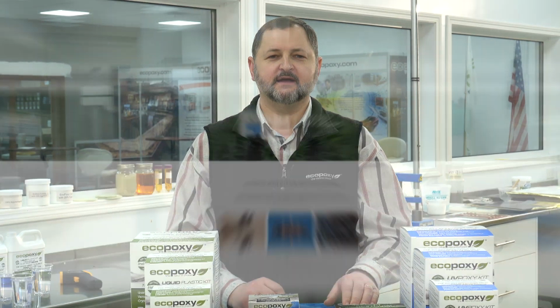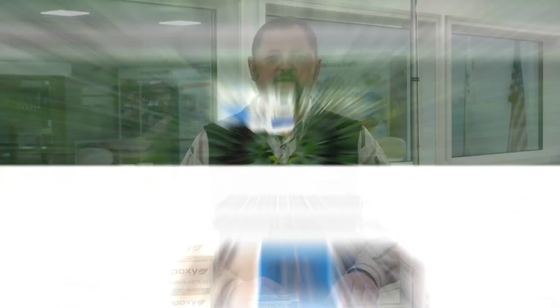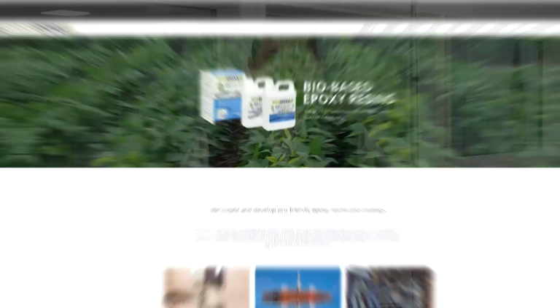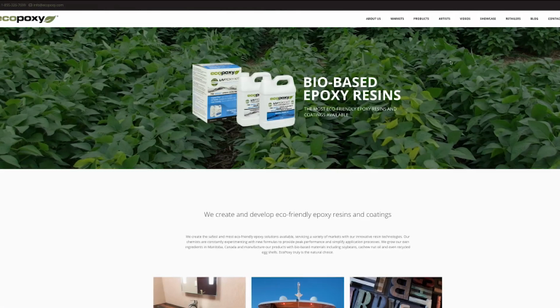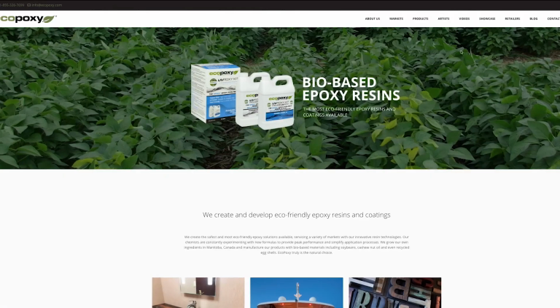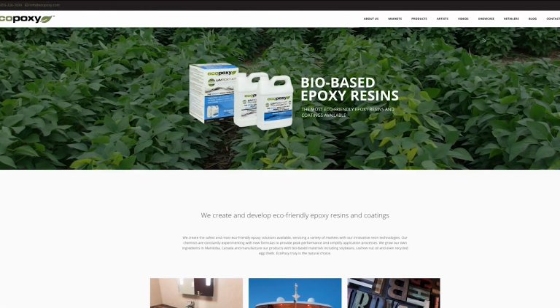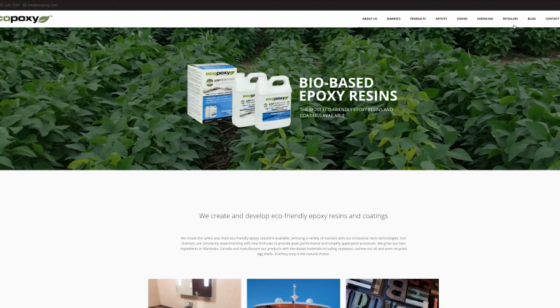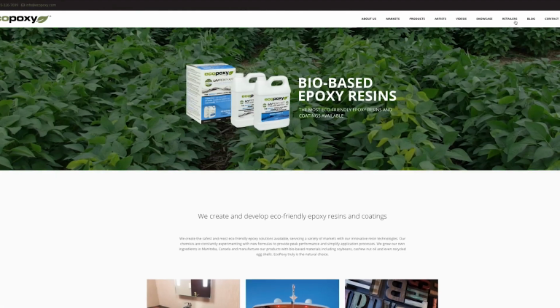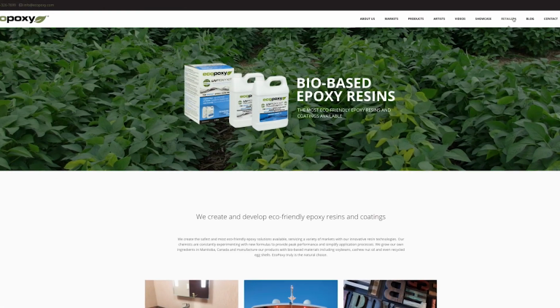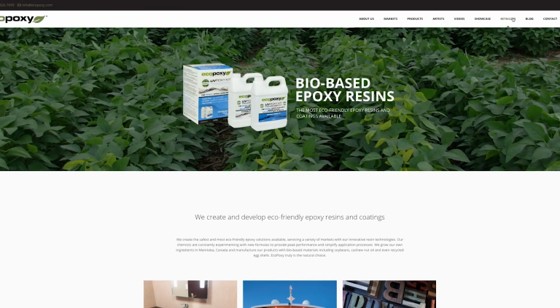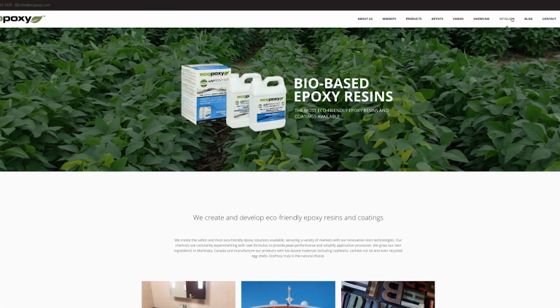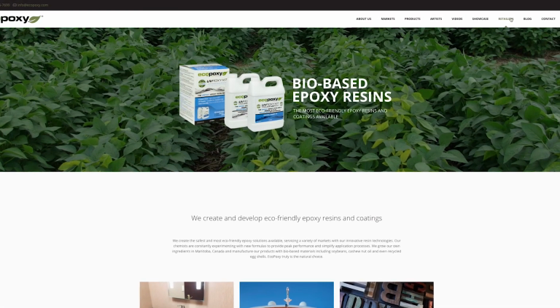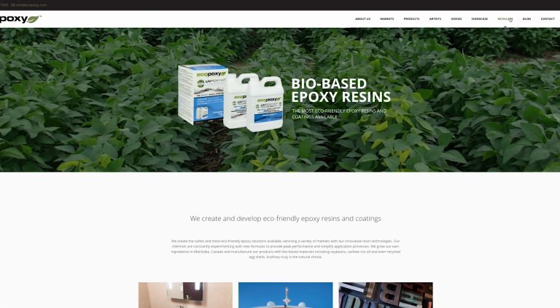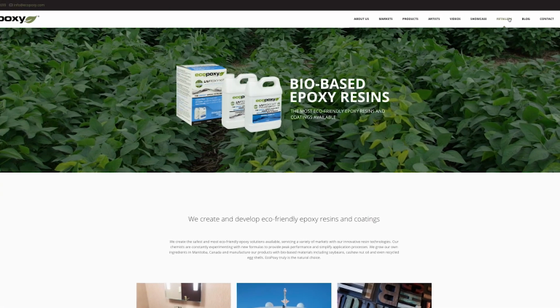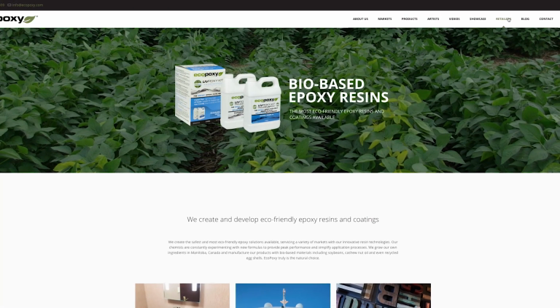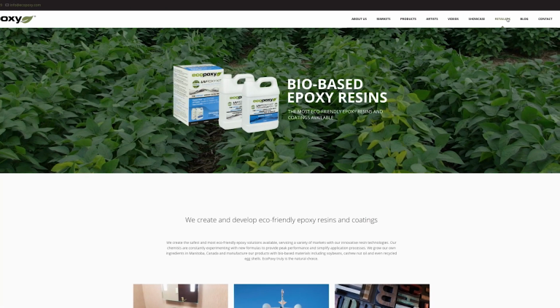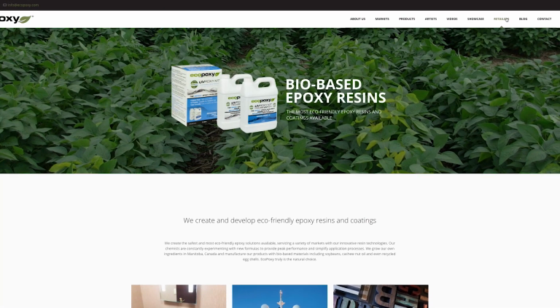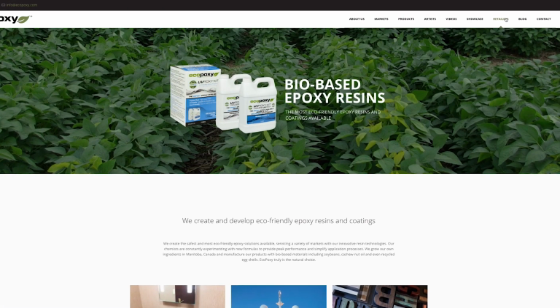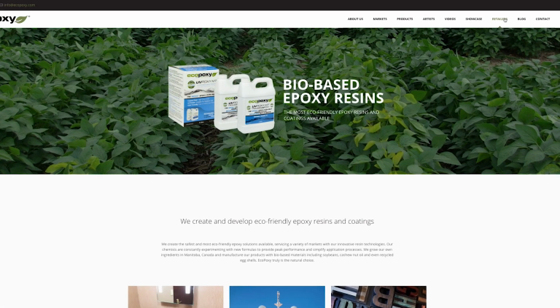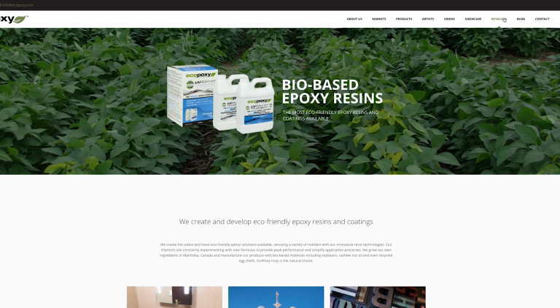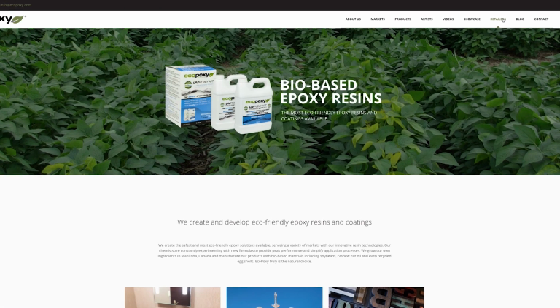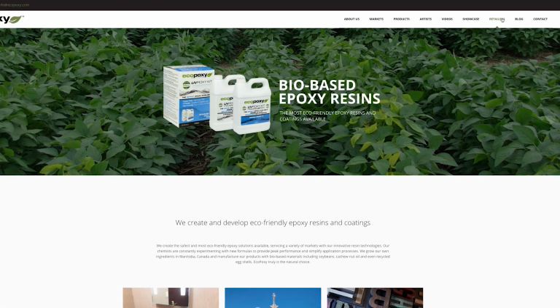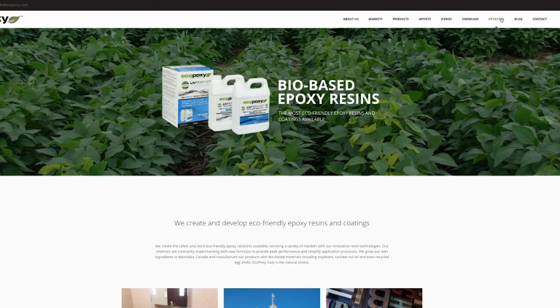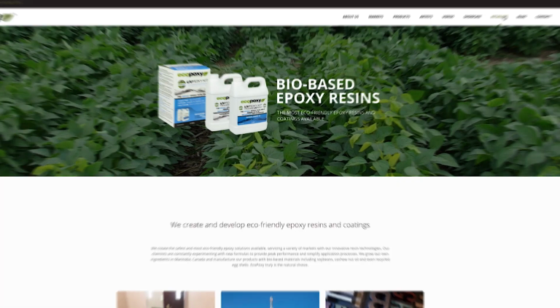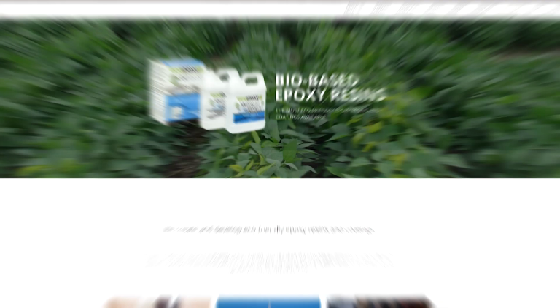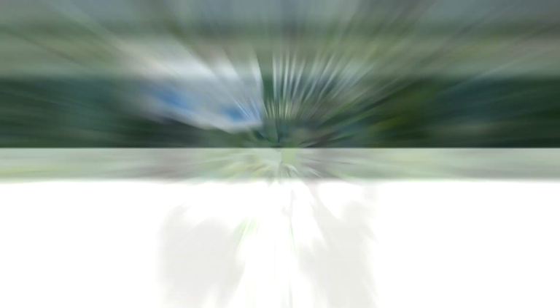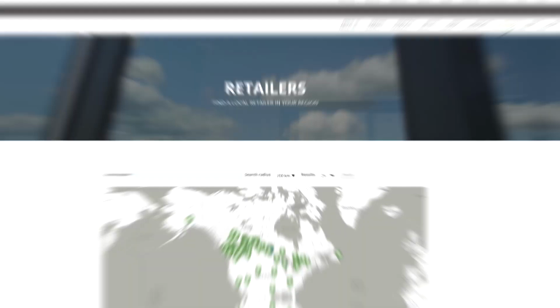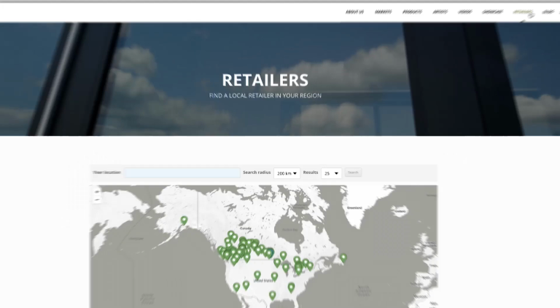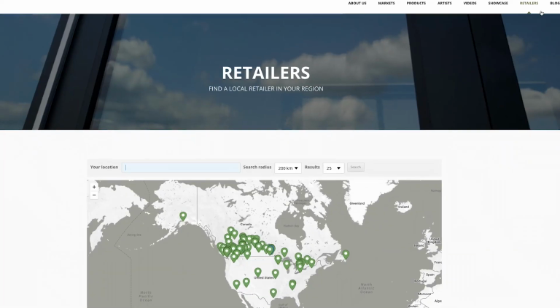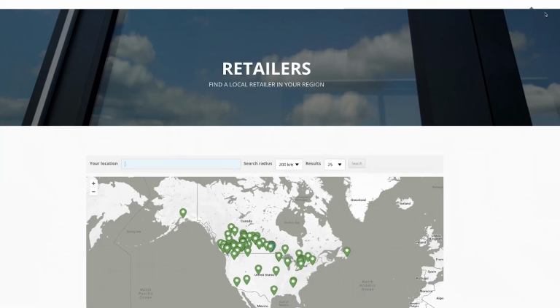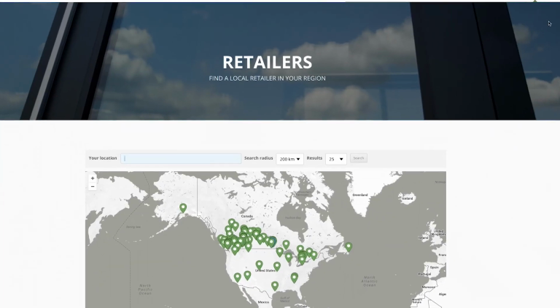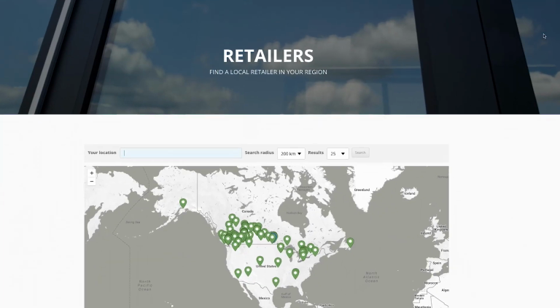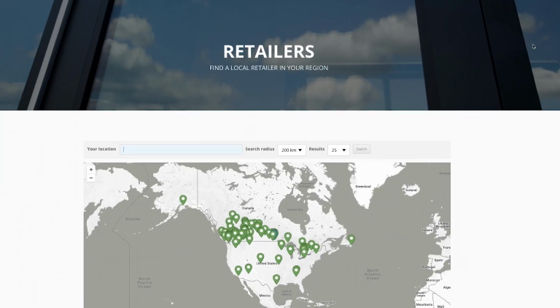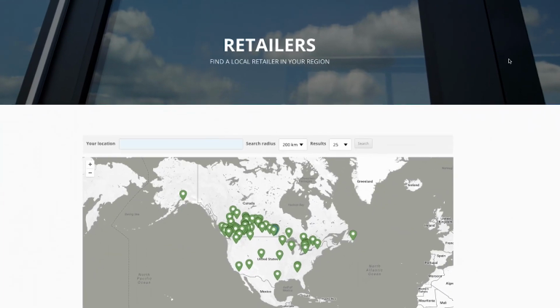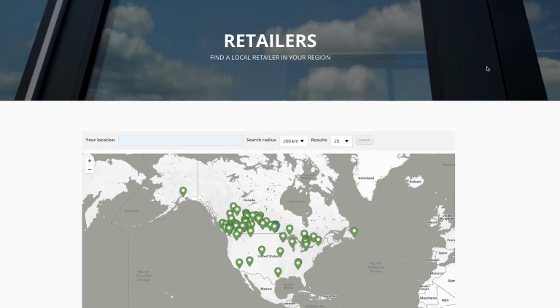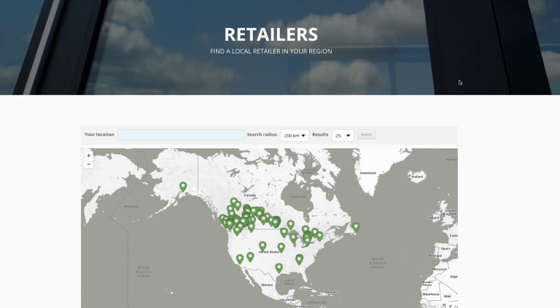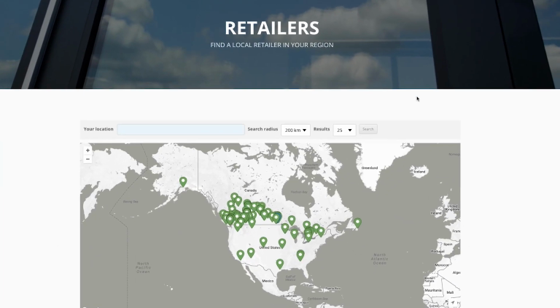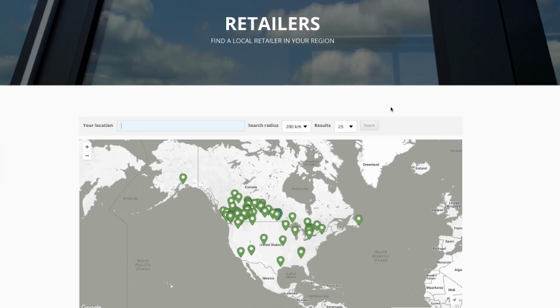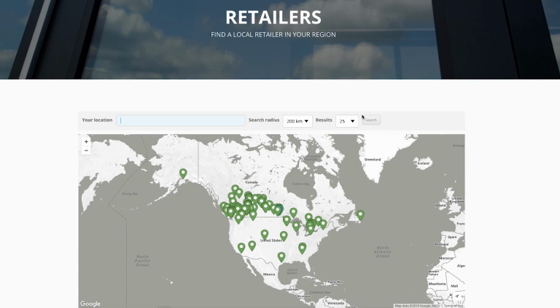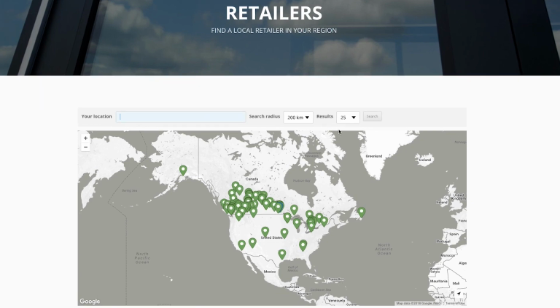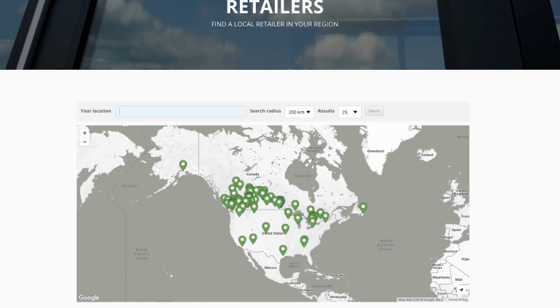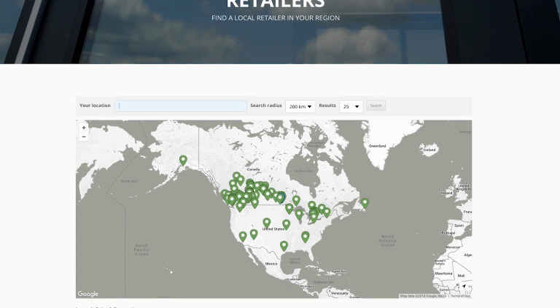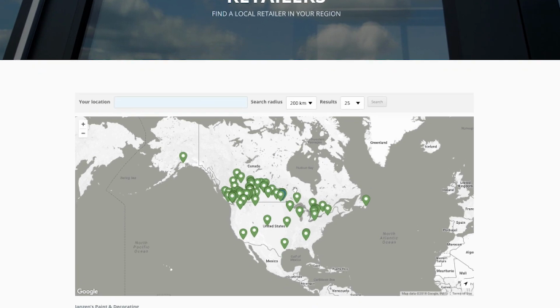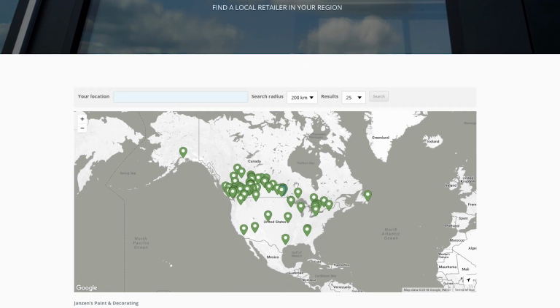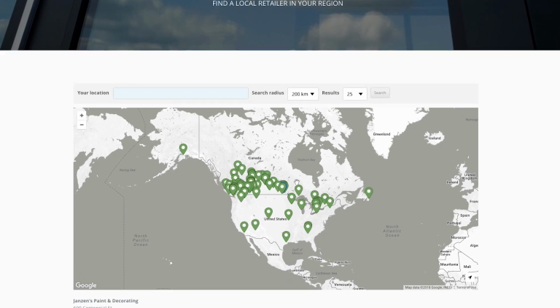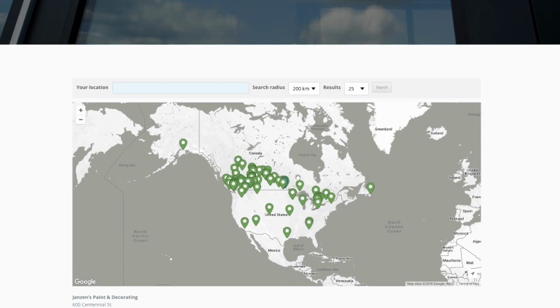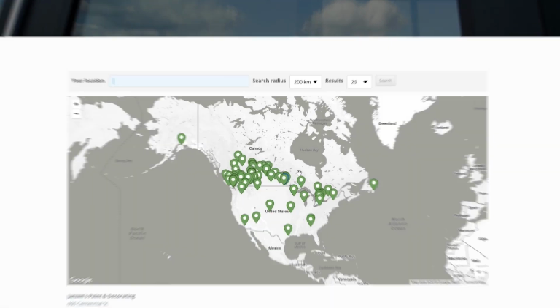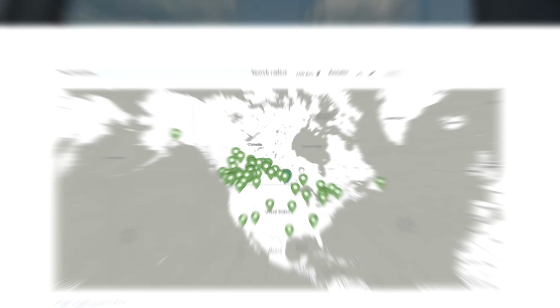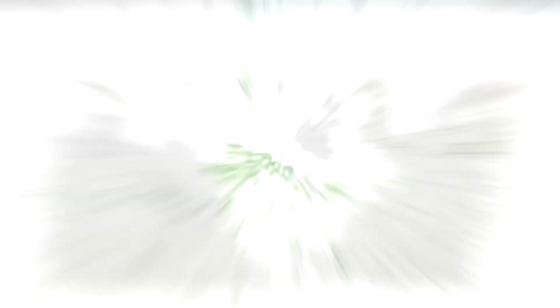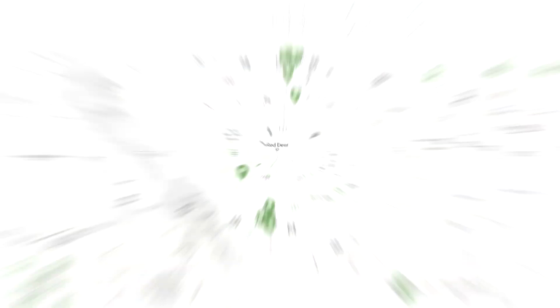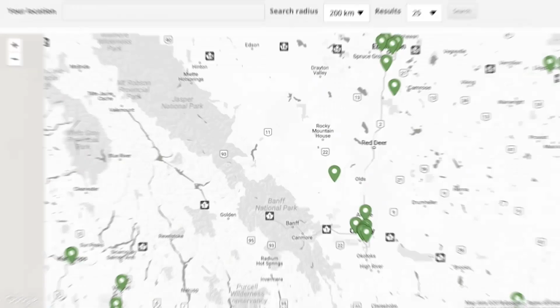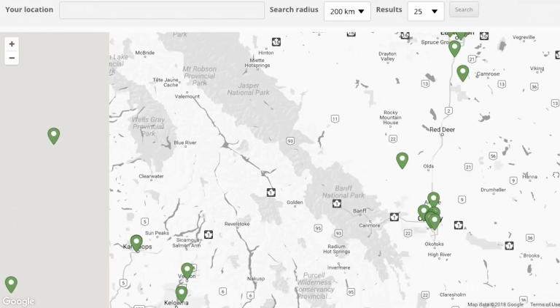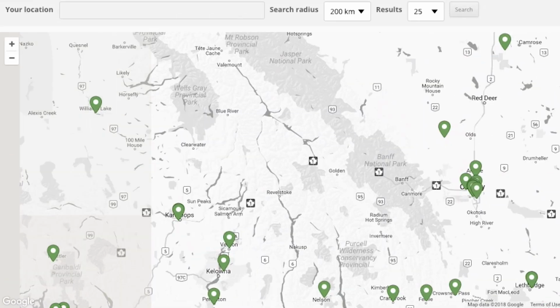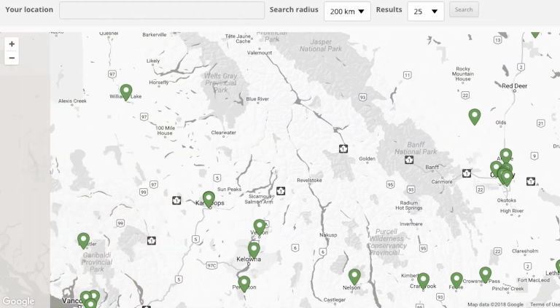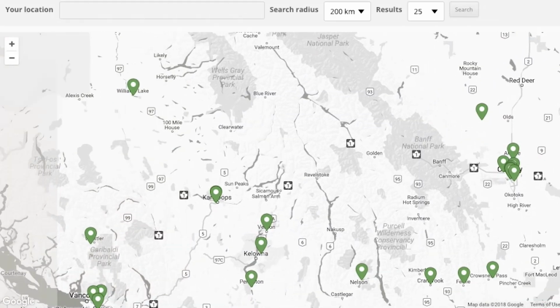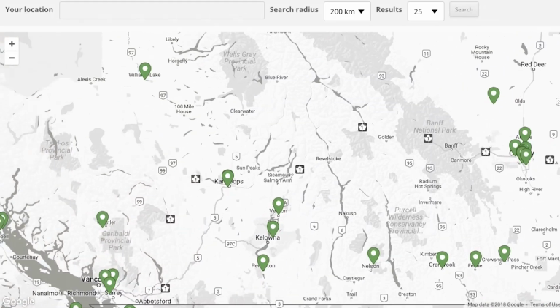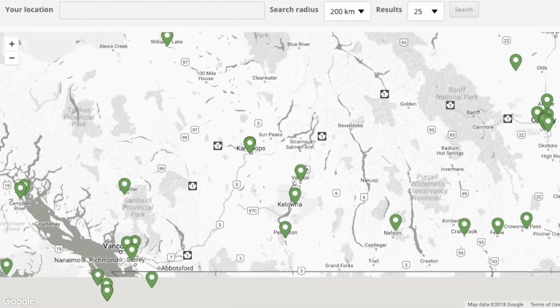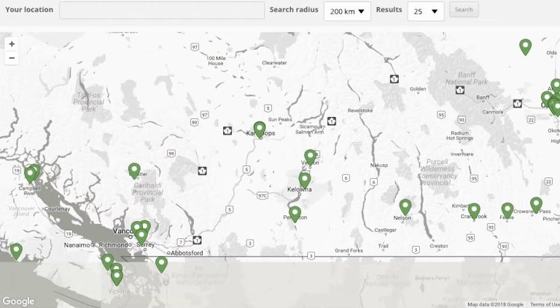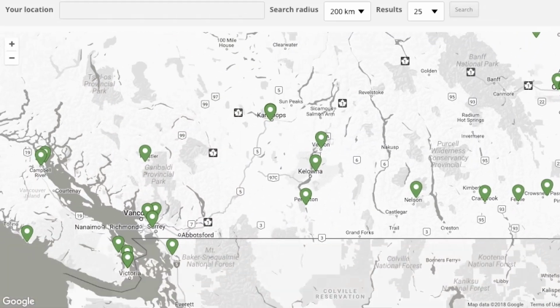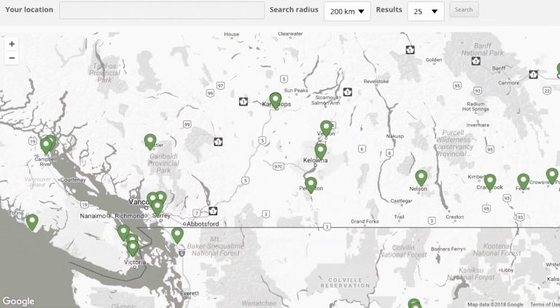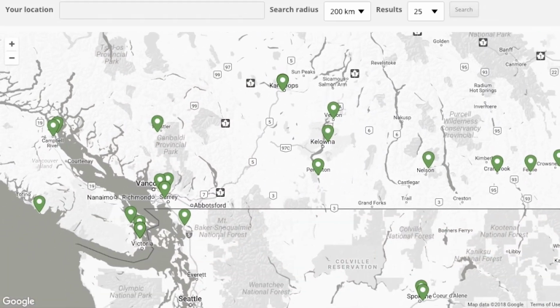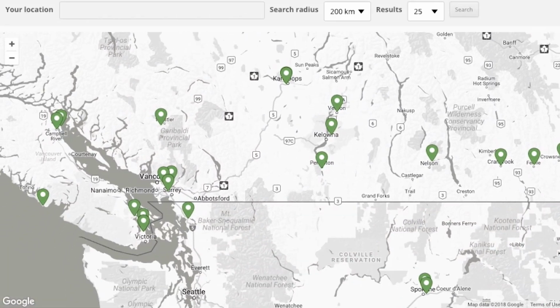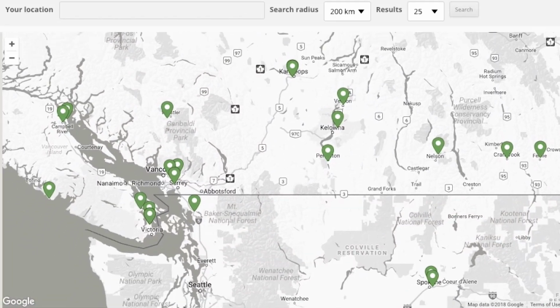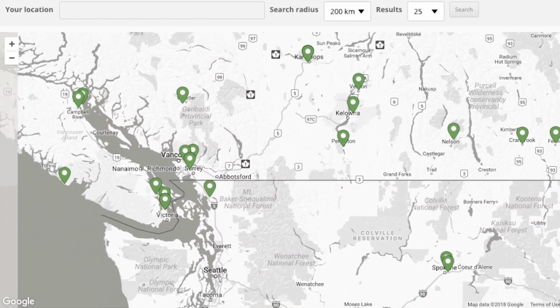If you go to ecopoxy.com, click retailers, and you'll find a list of the different stores that carry our products.